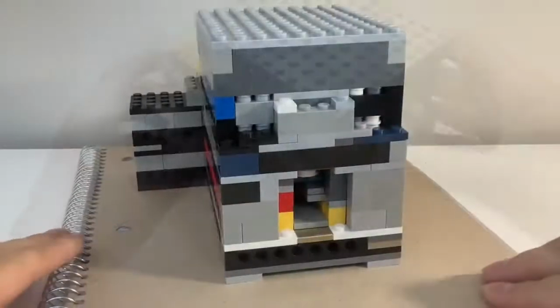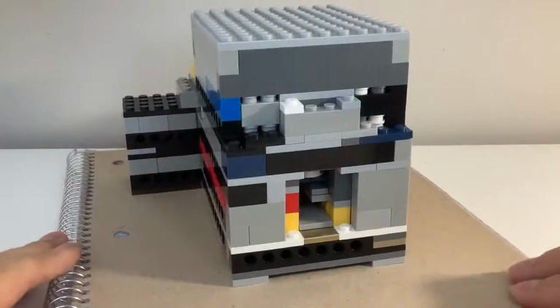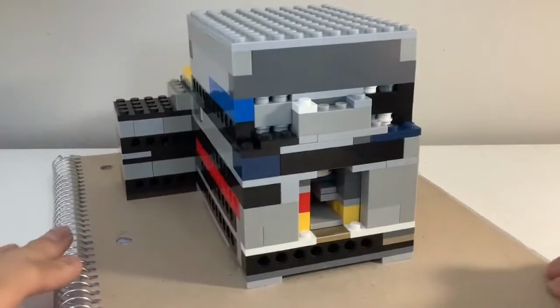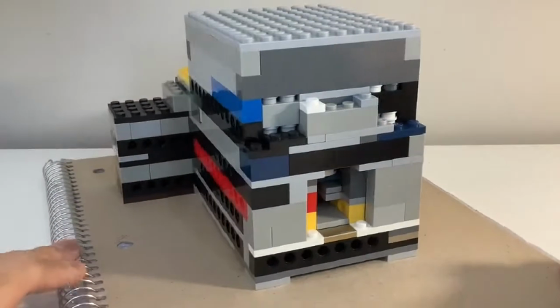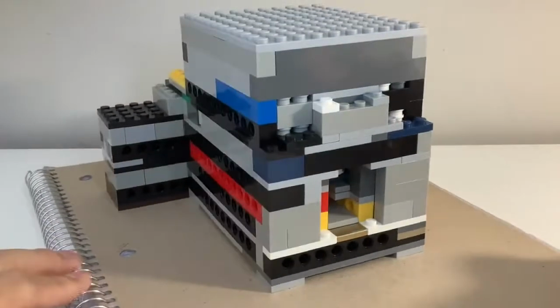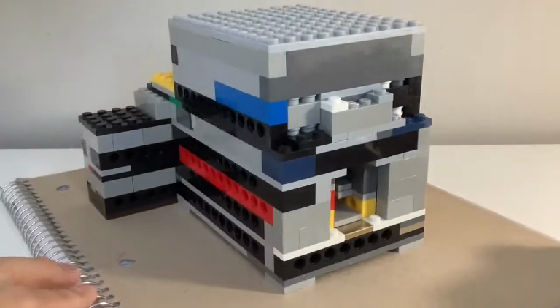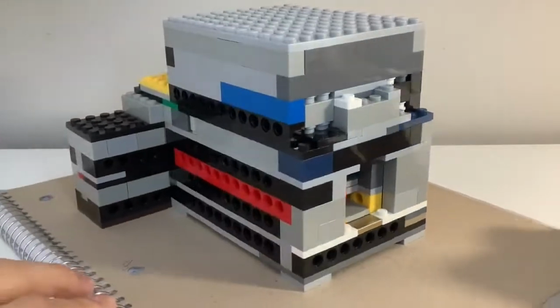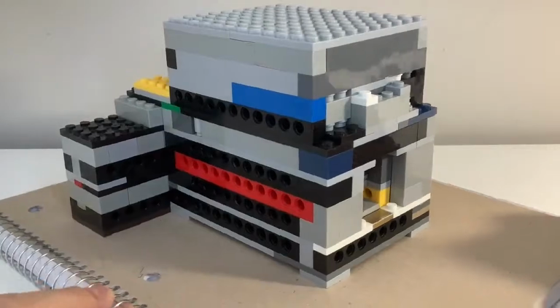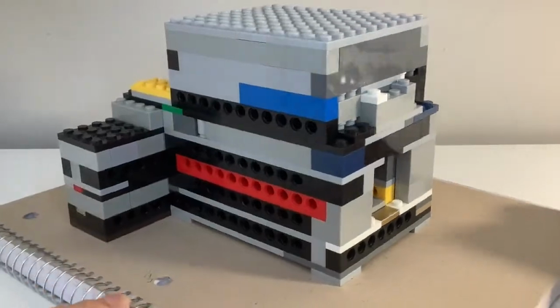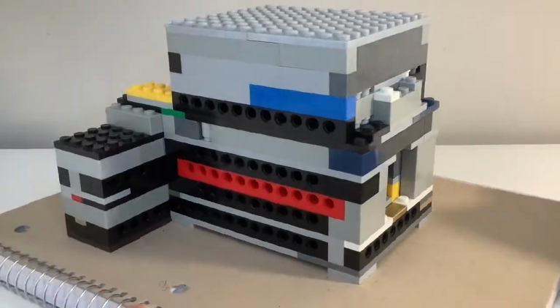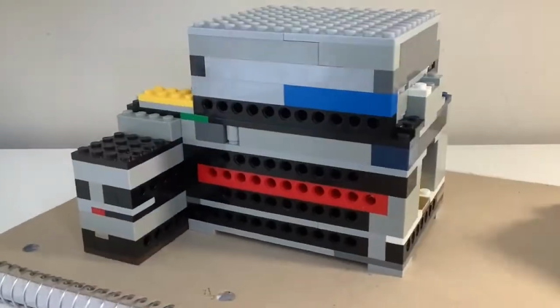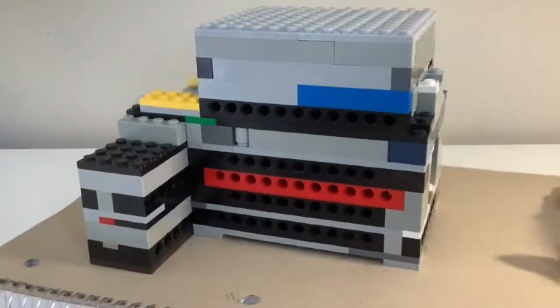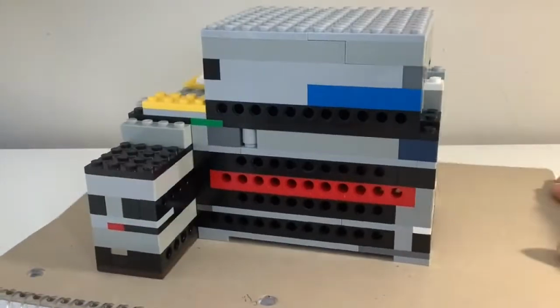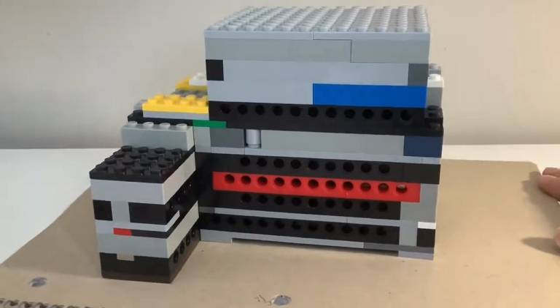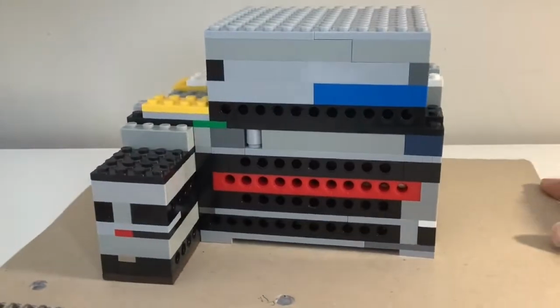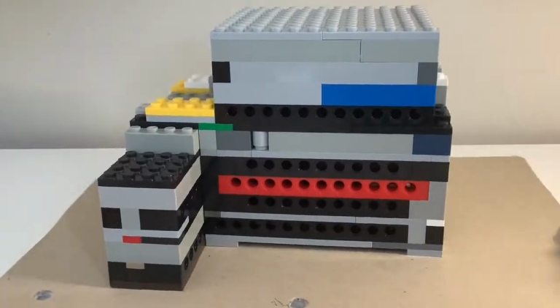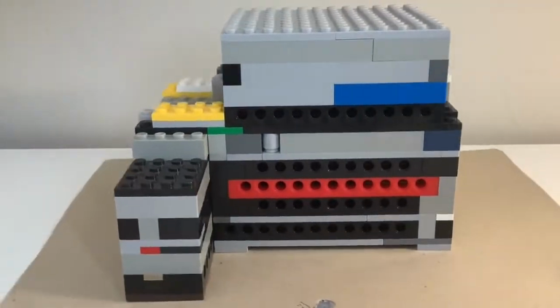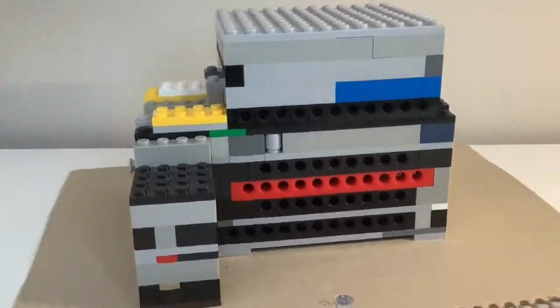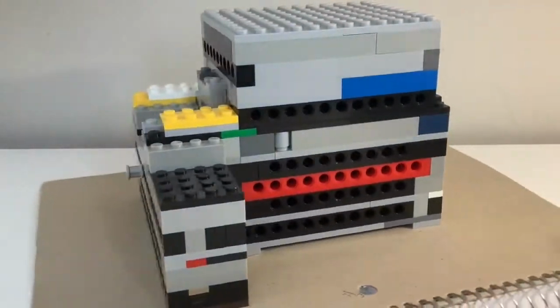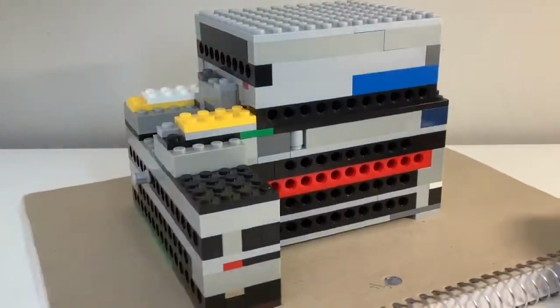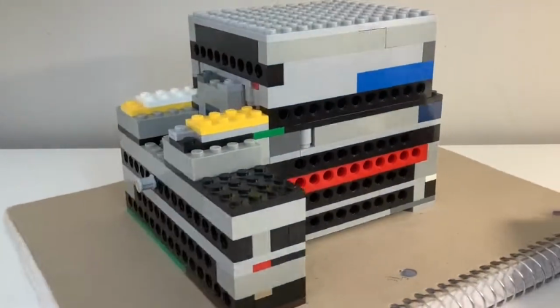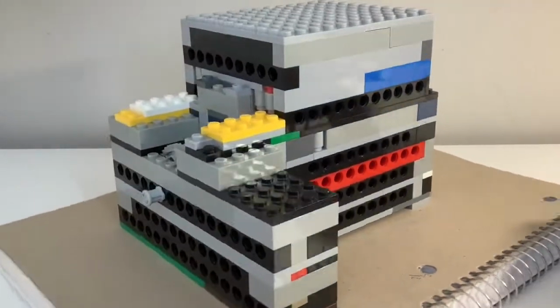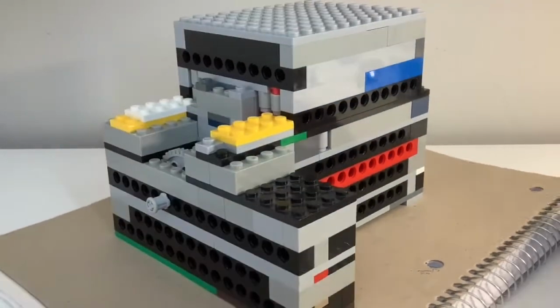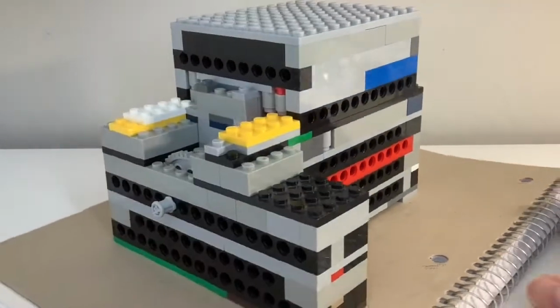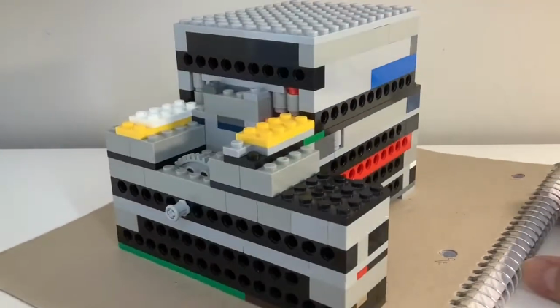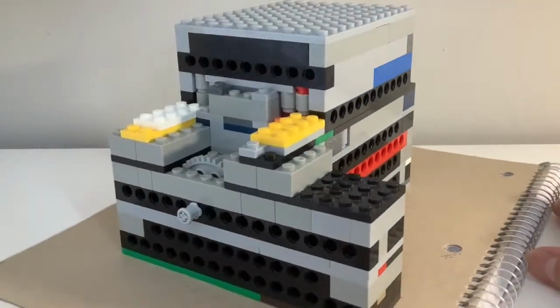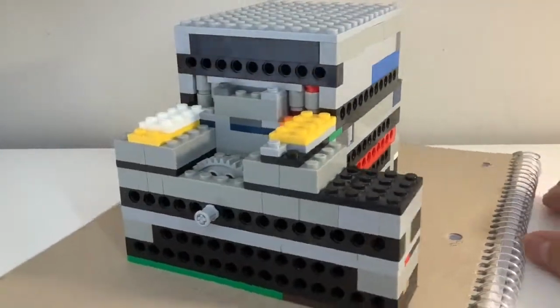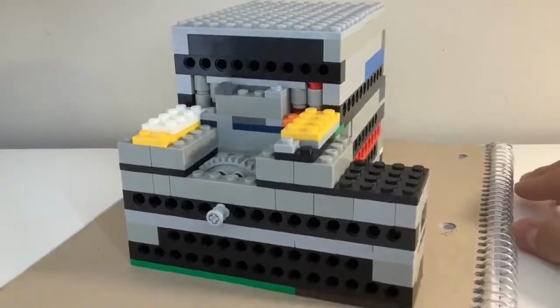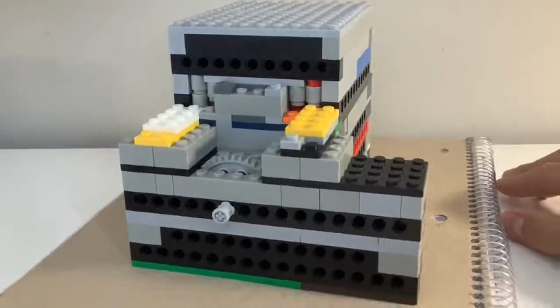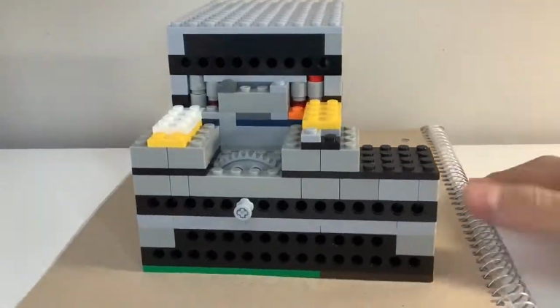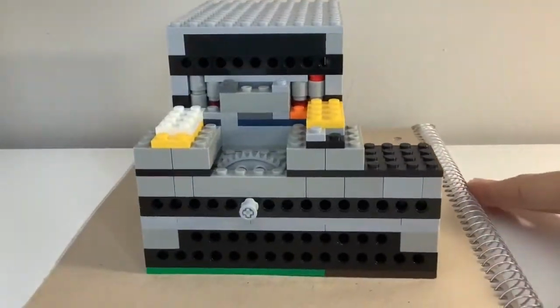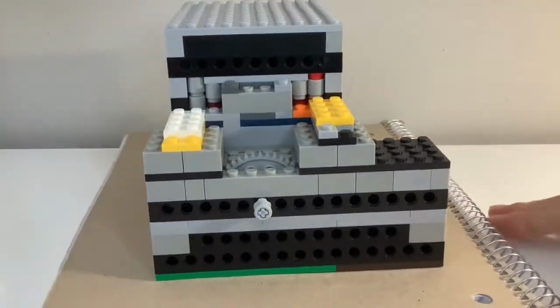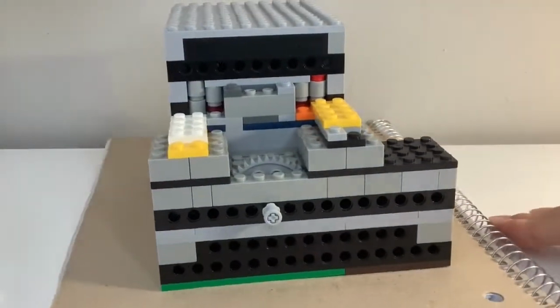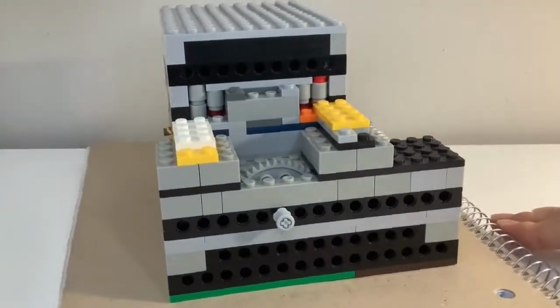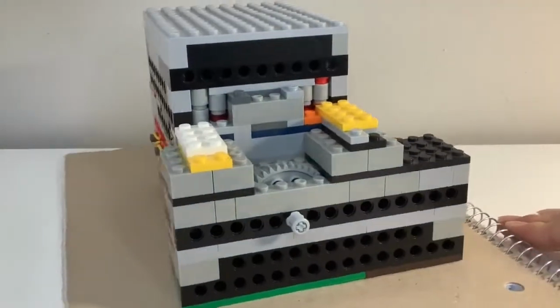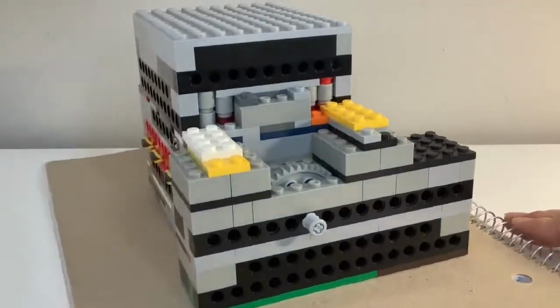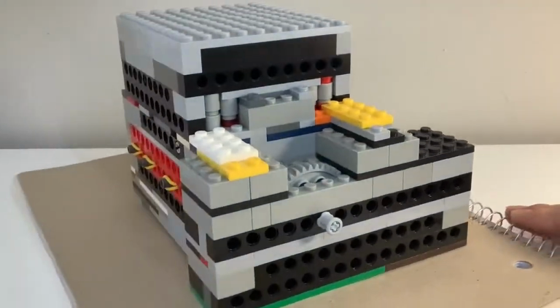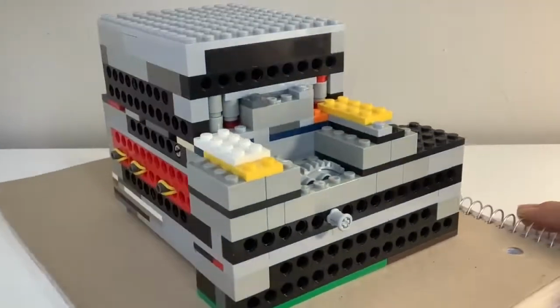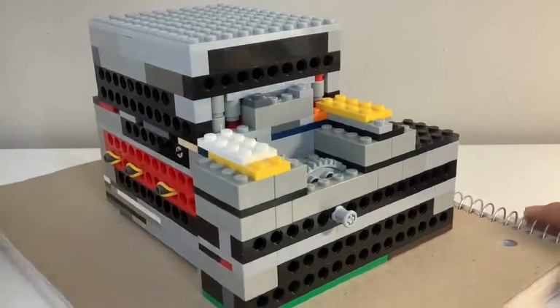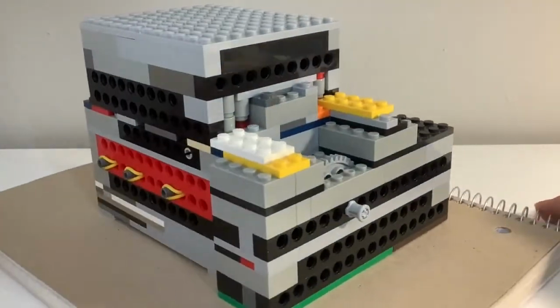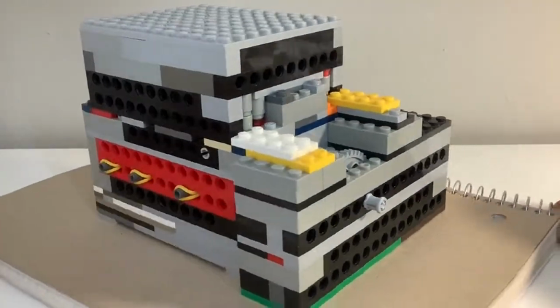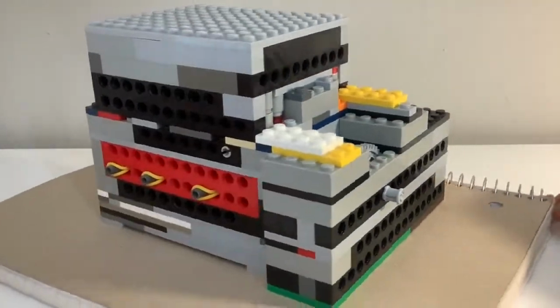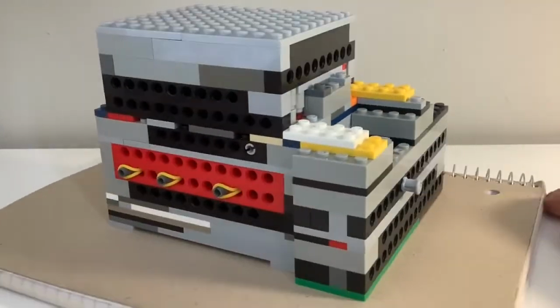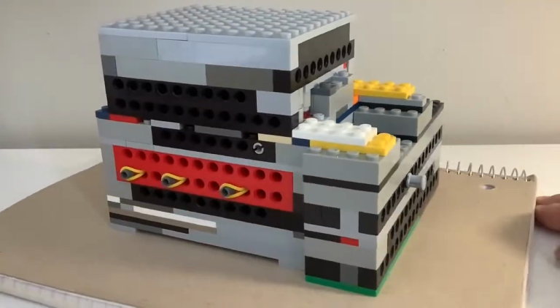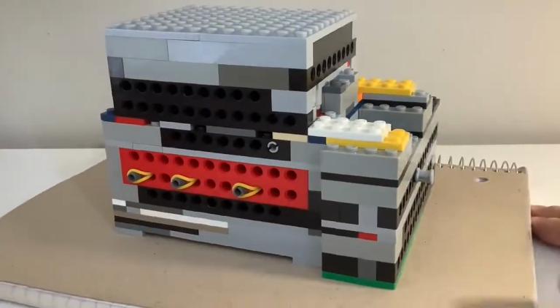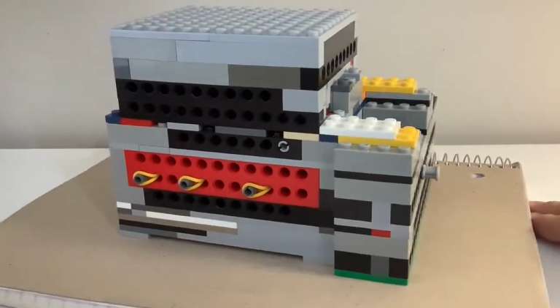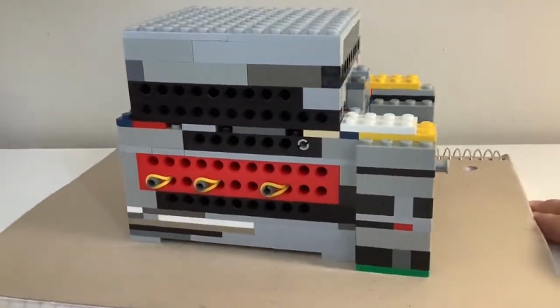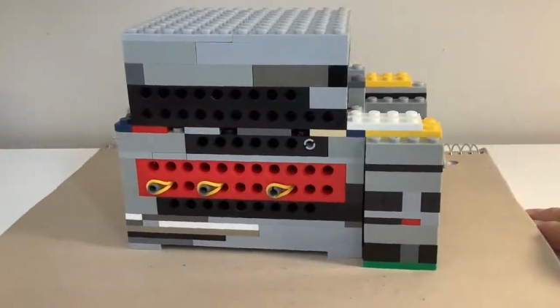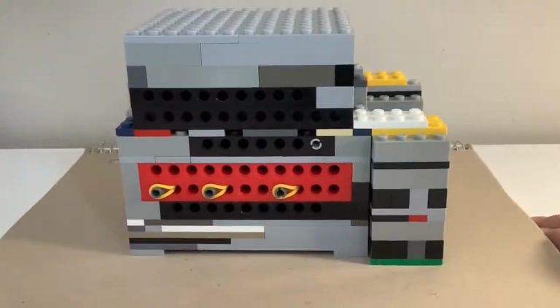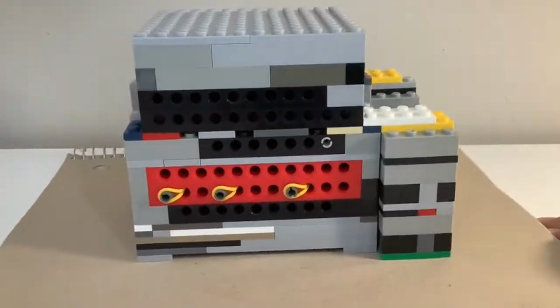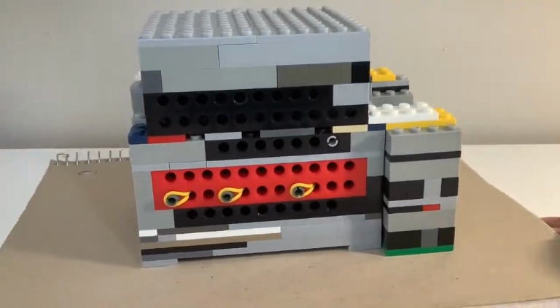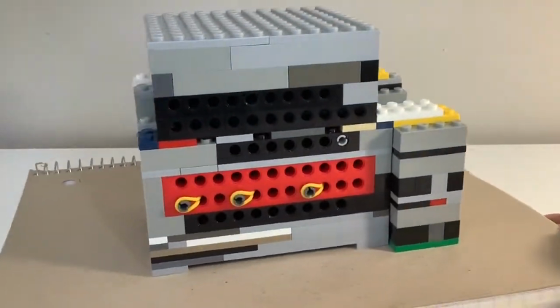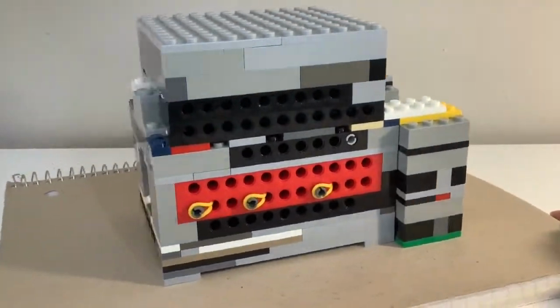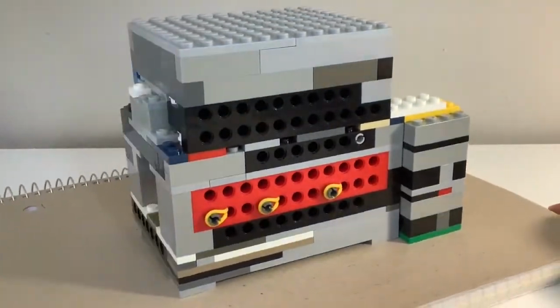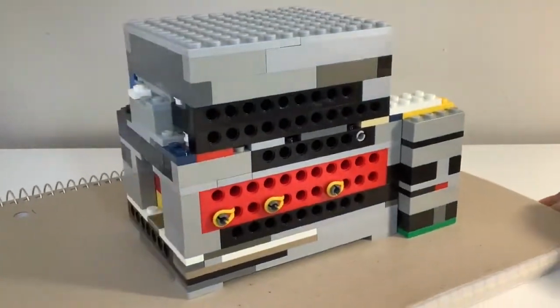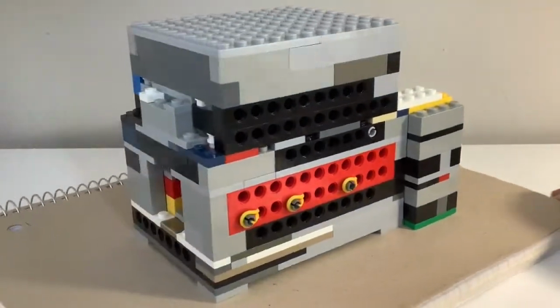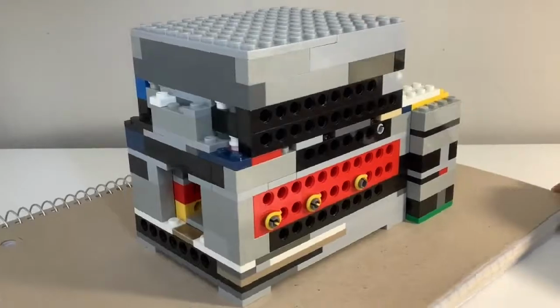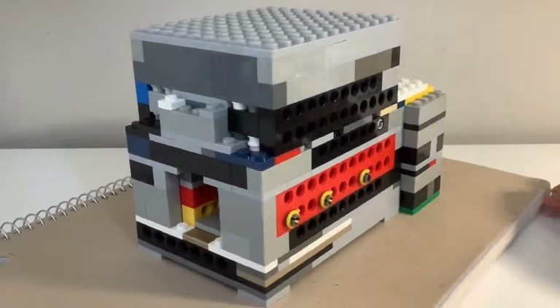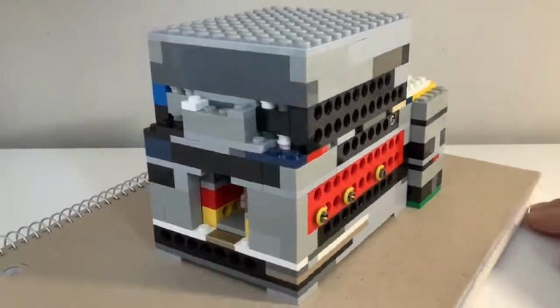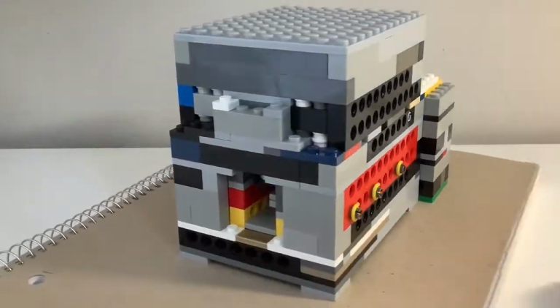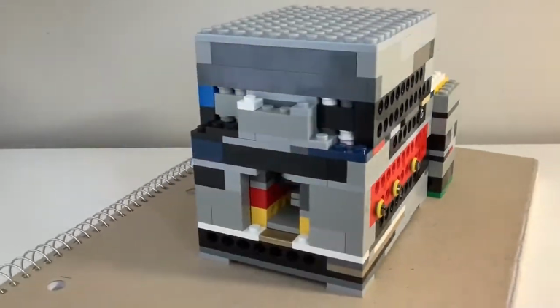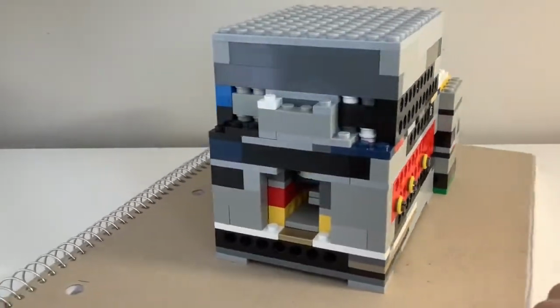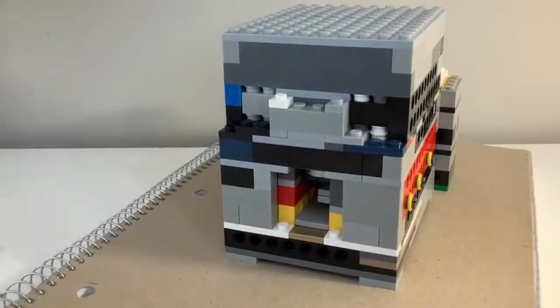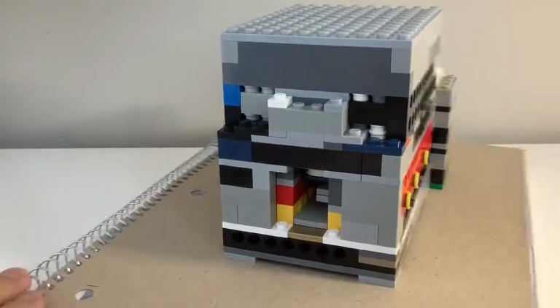Anyway, here's the lock. It's very bulky and very ugly, and as you will soon see, it's very inconsistent, but it does work.